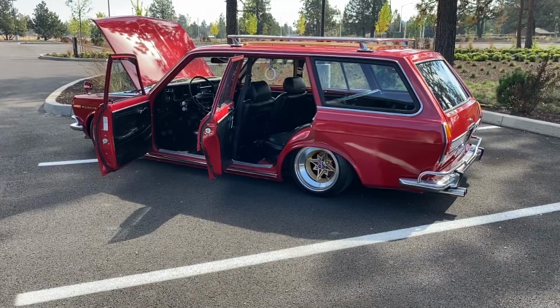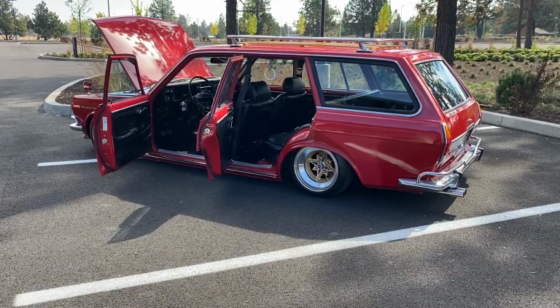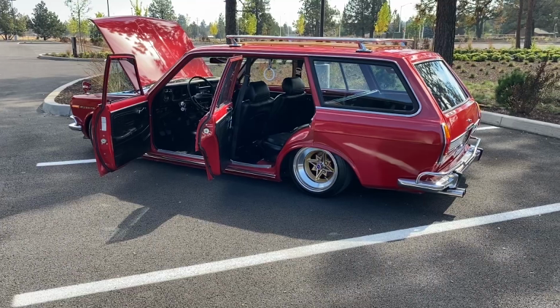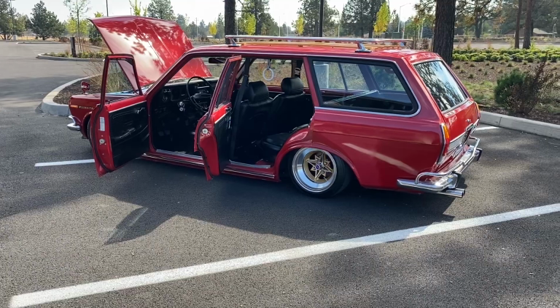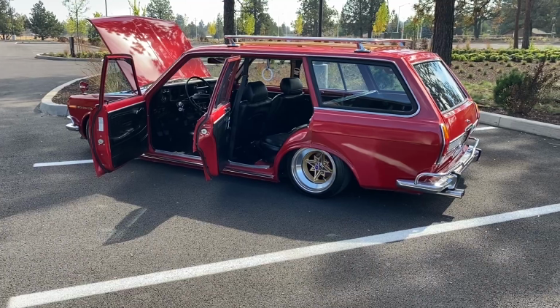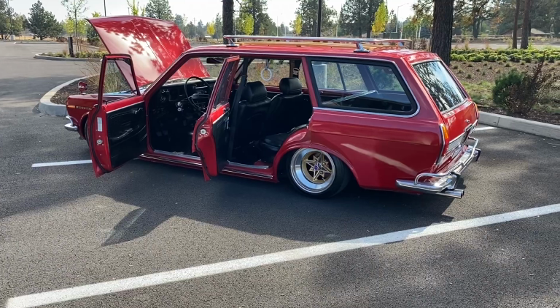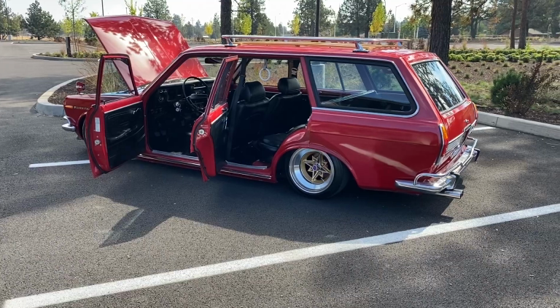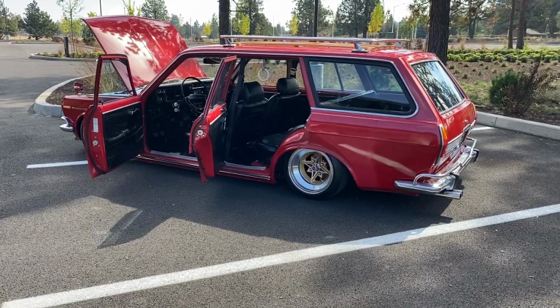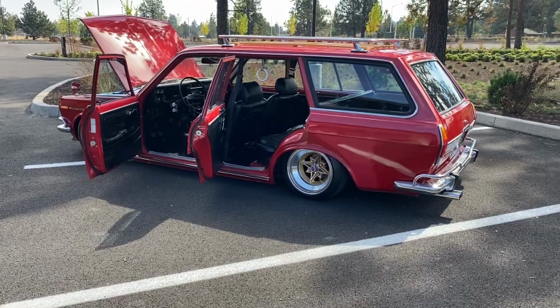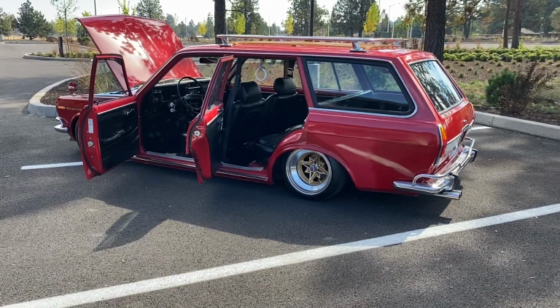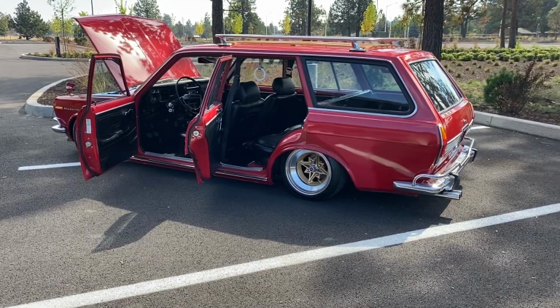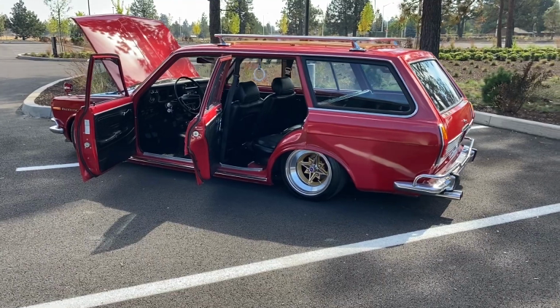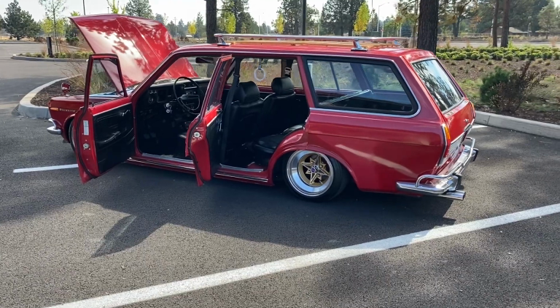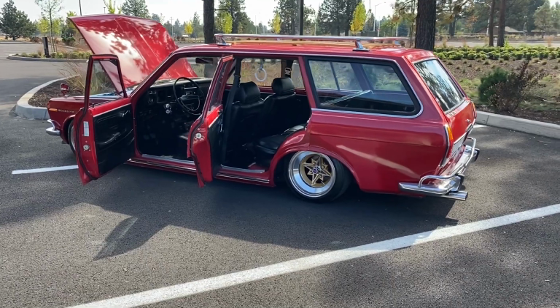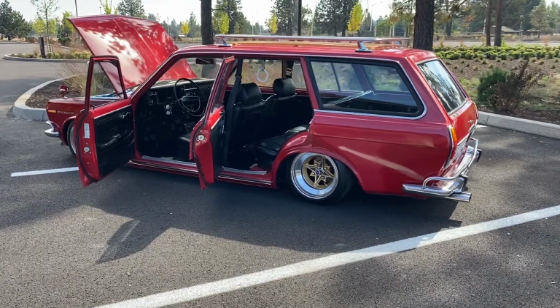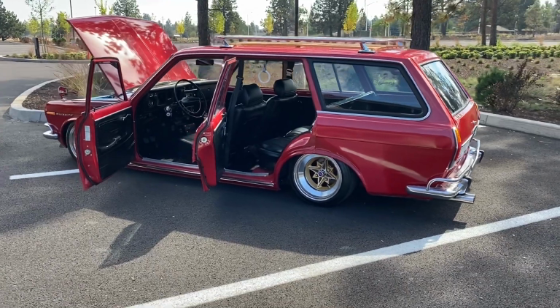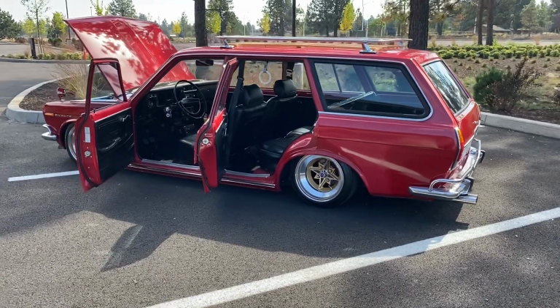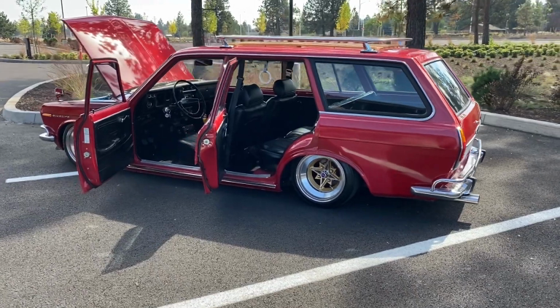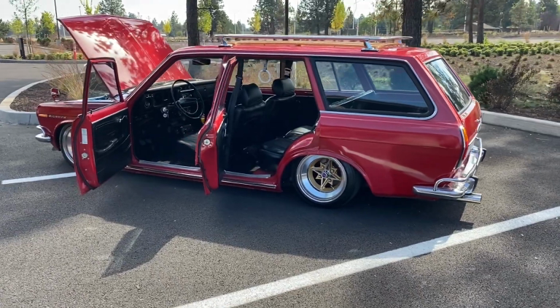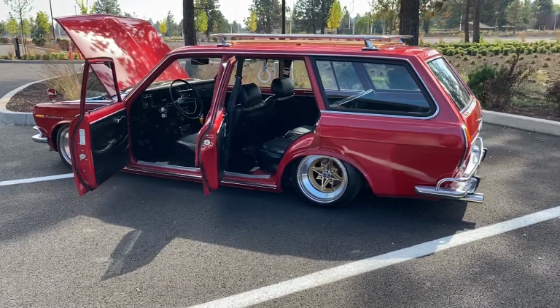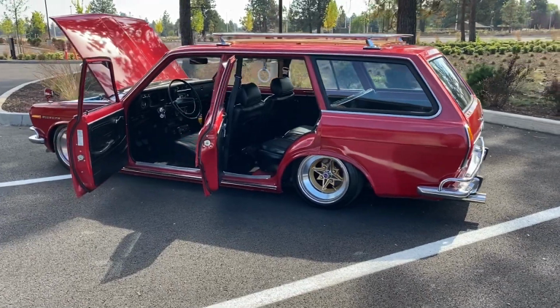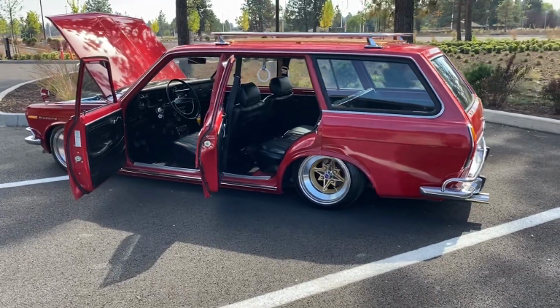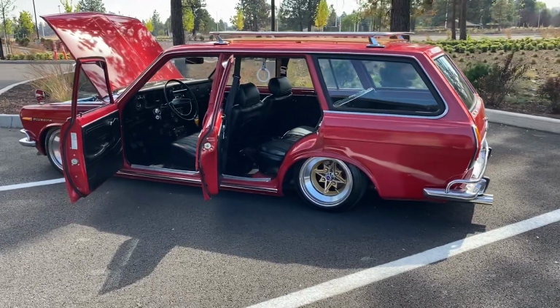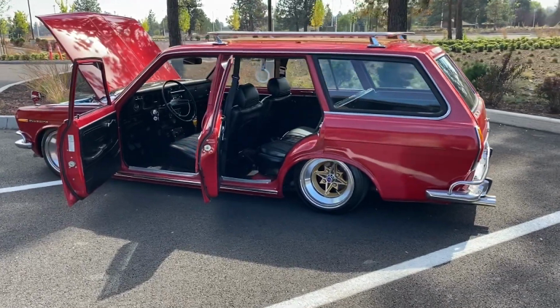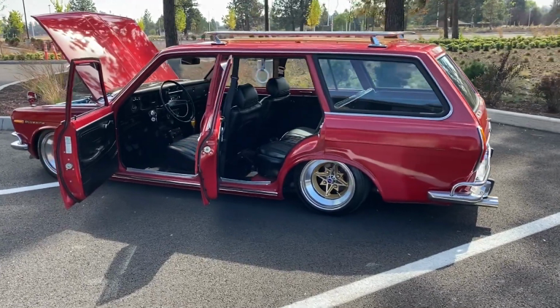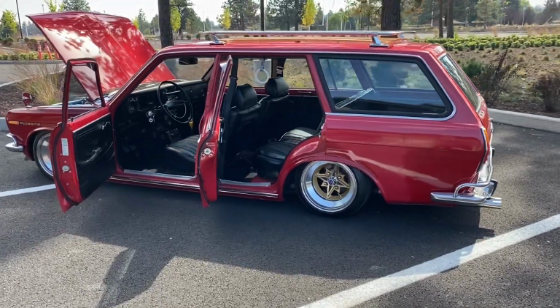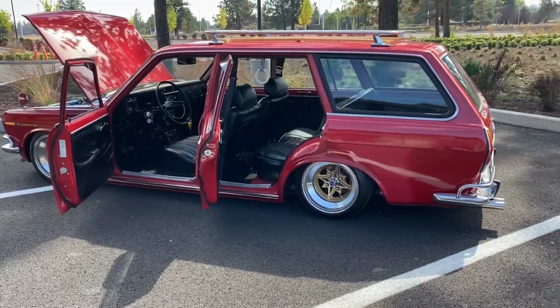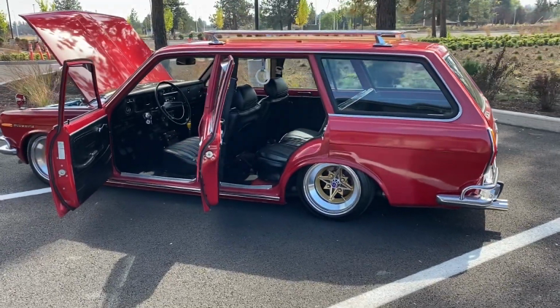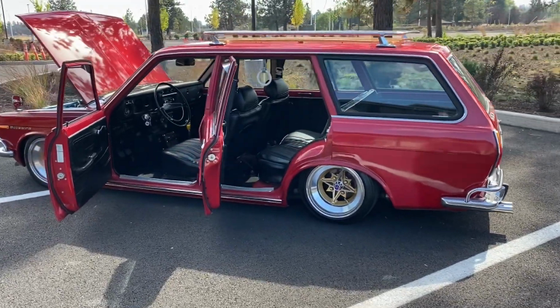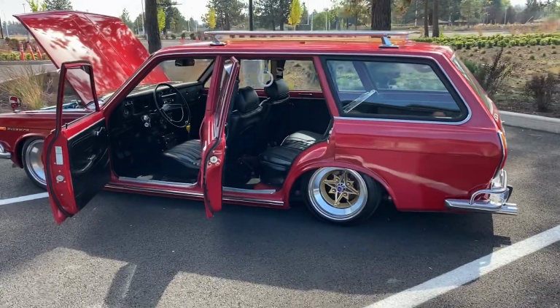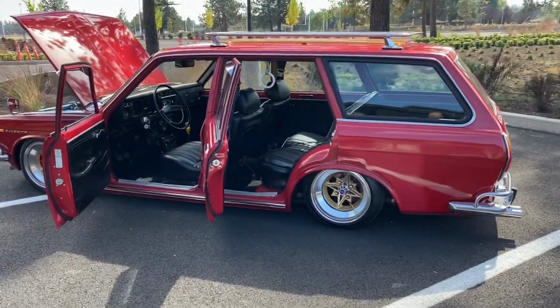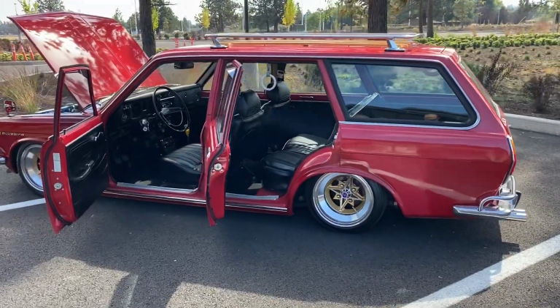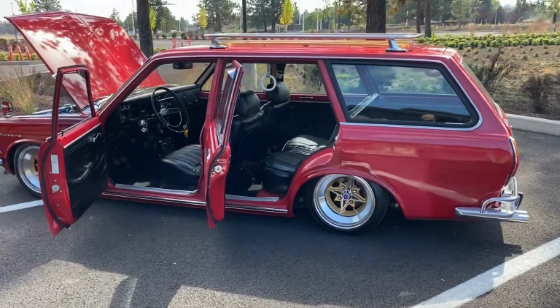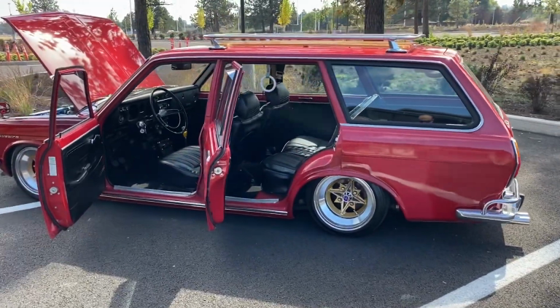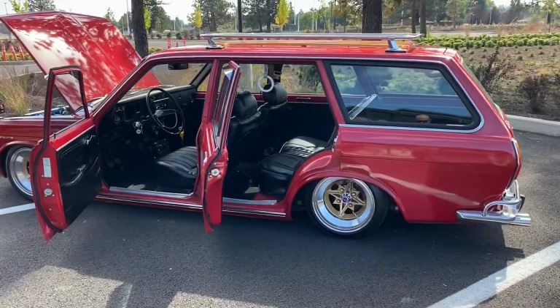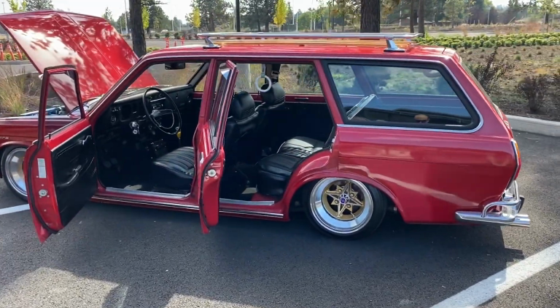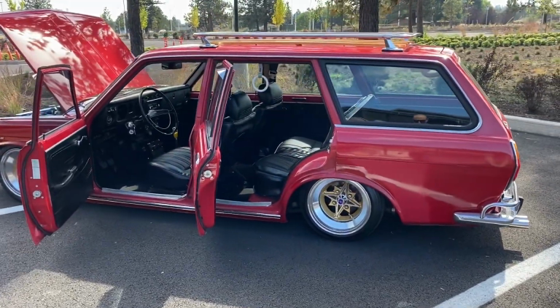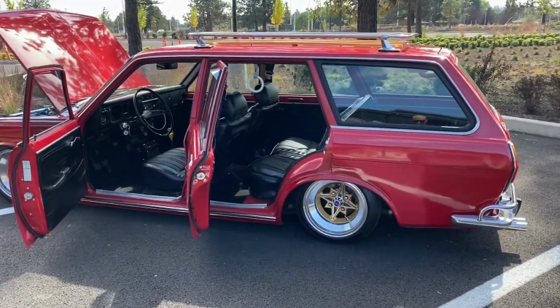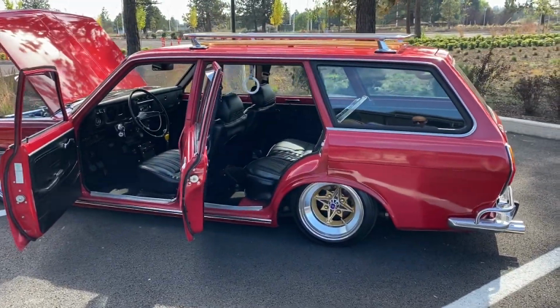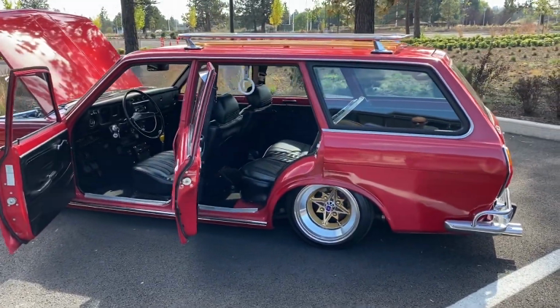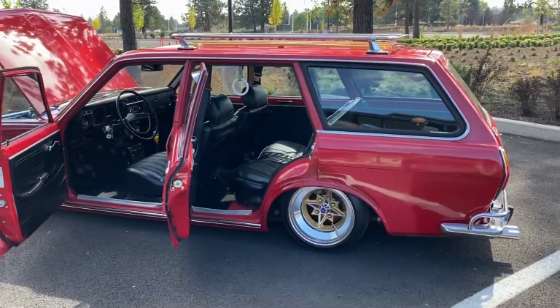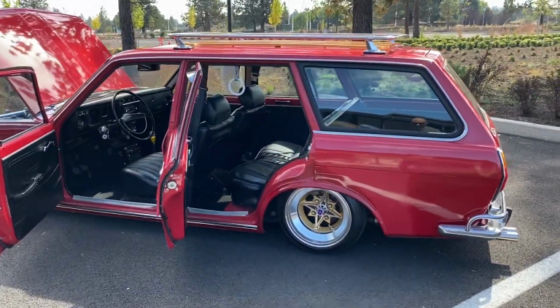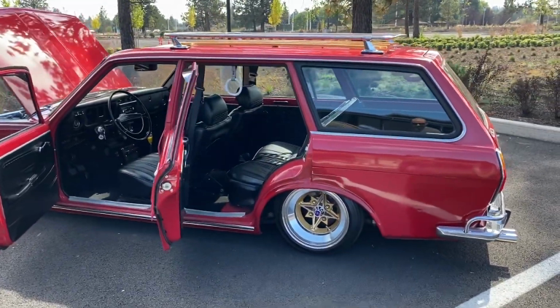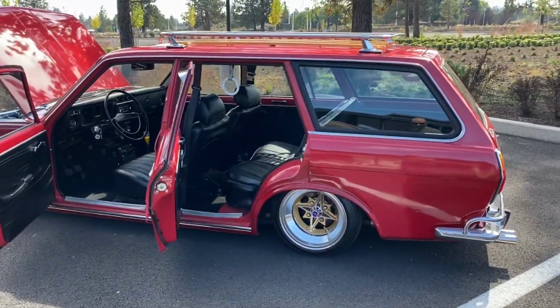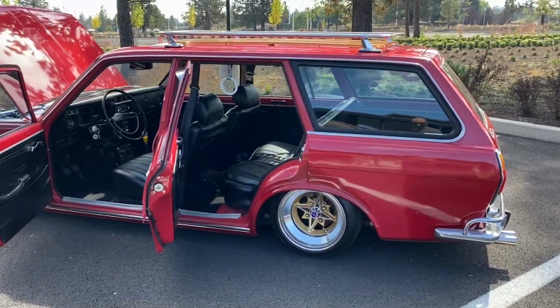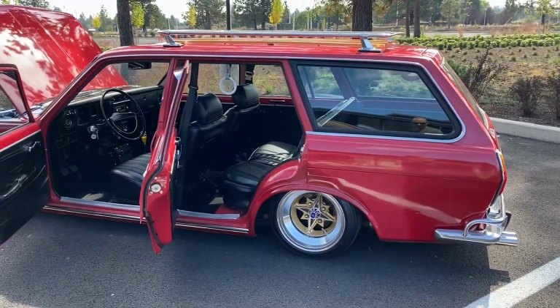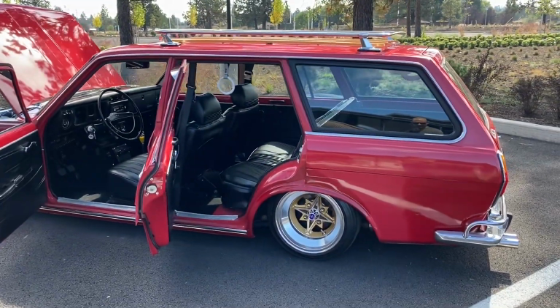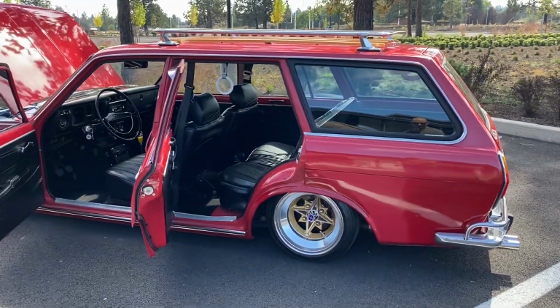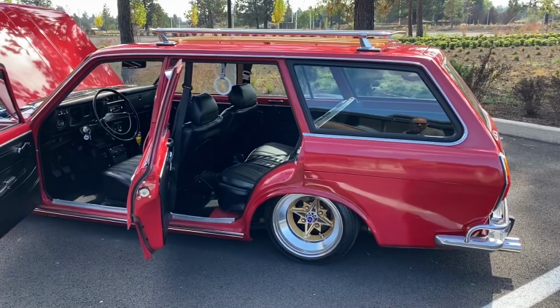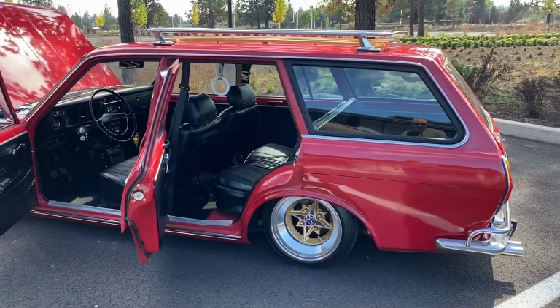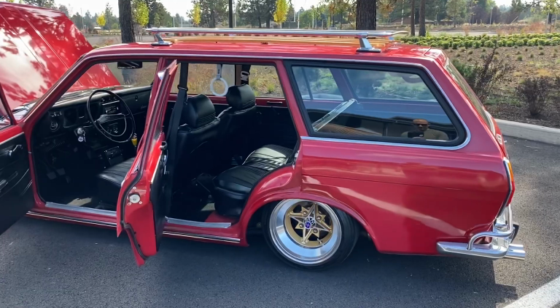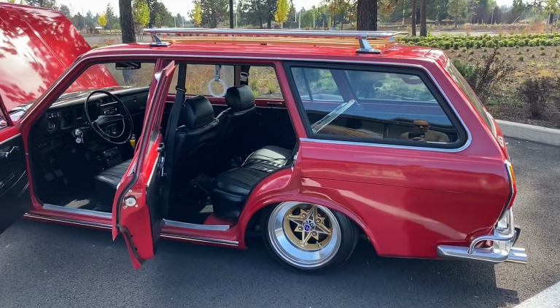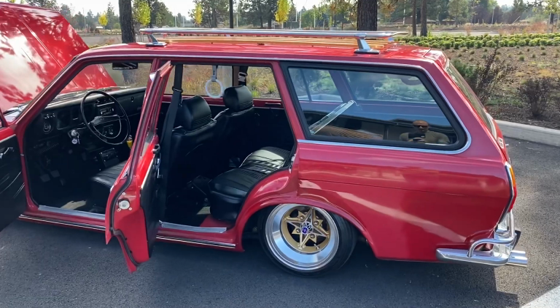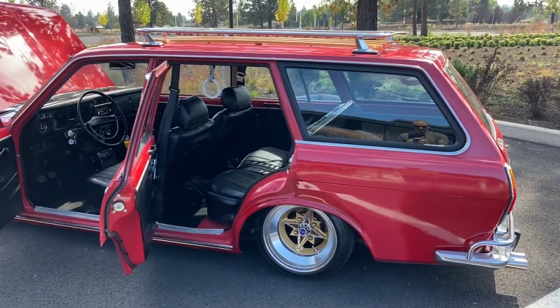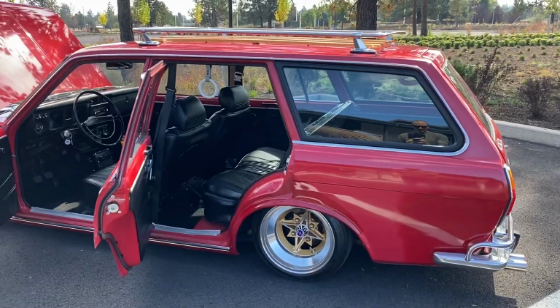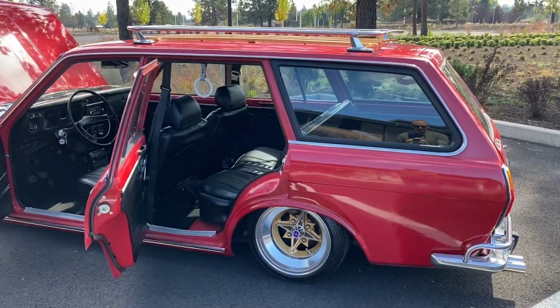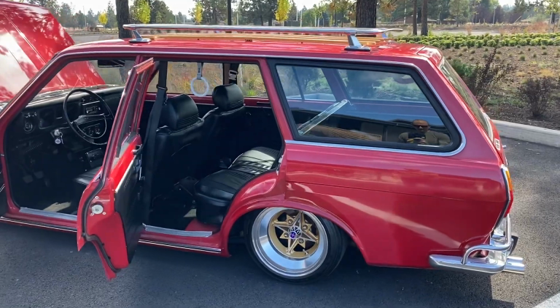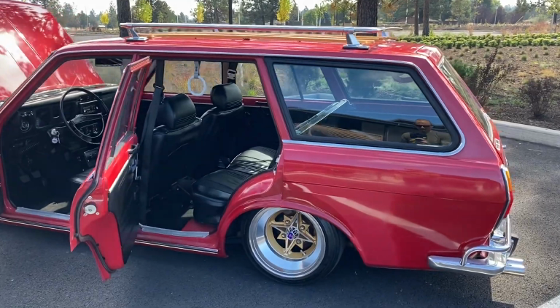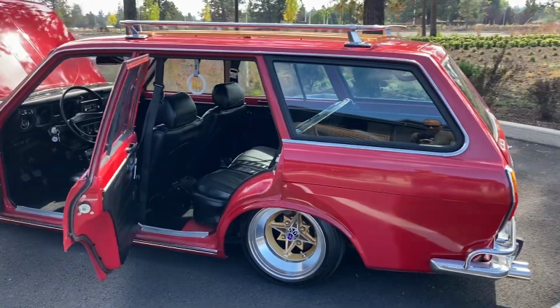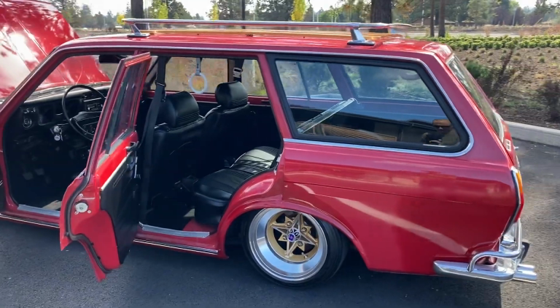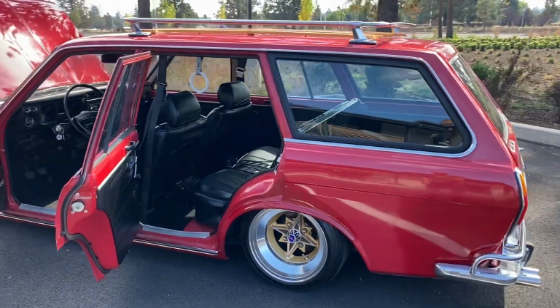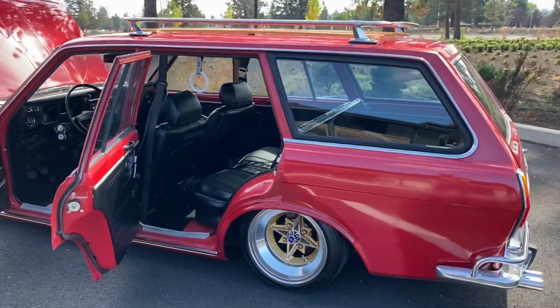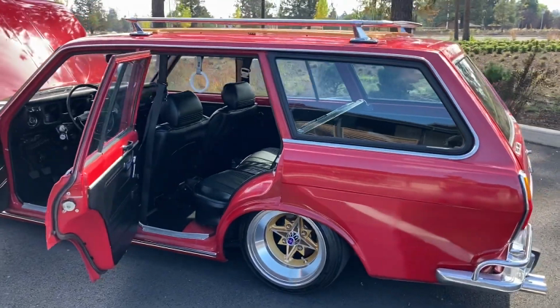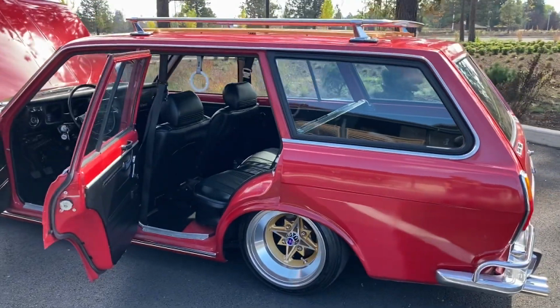I'm going to provide a walkaround of my '71 510 Wagon on air, currently aired out.